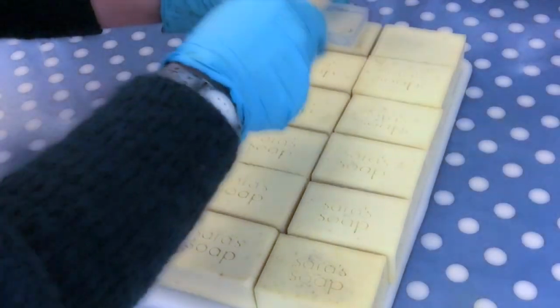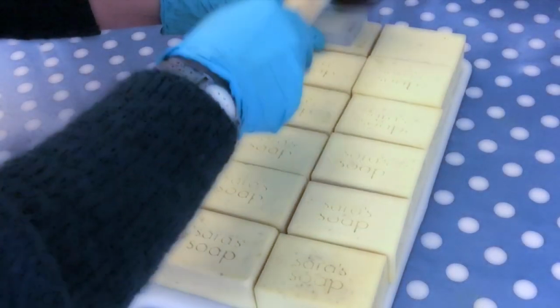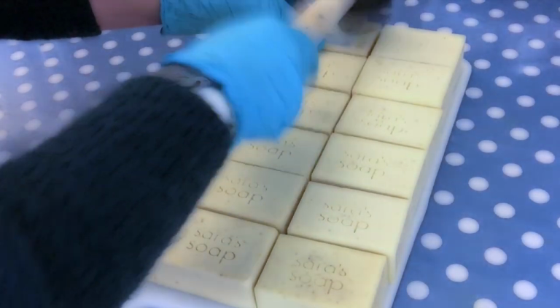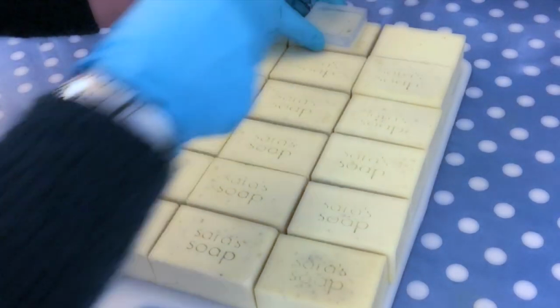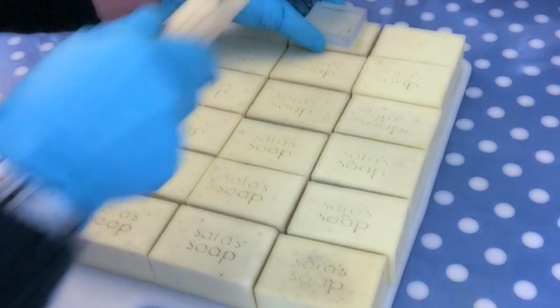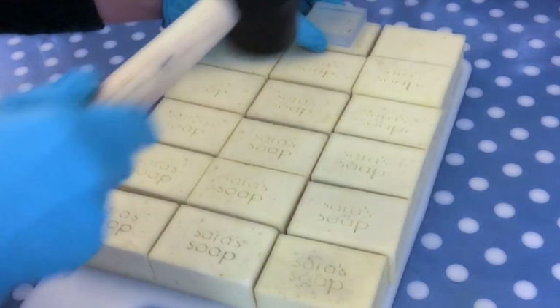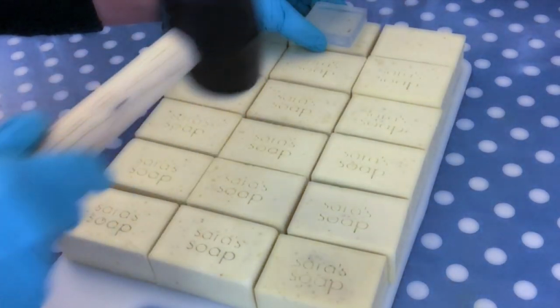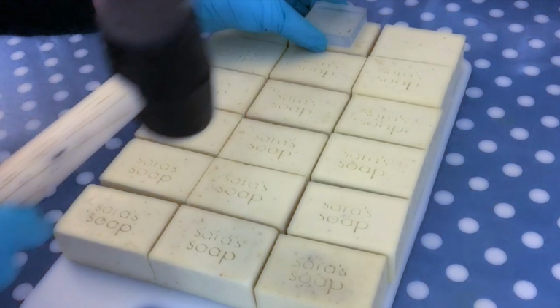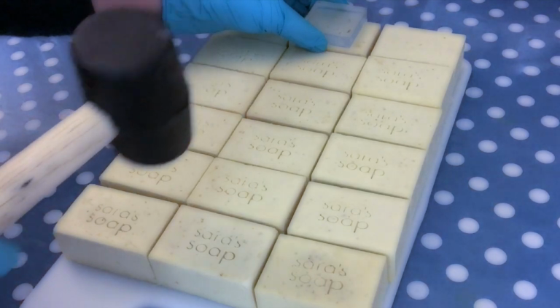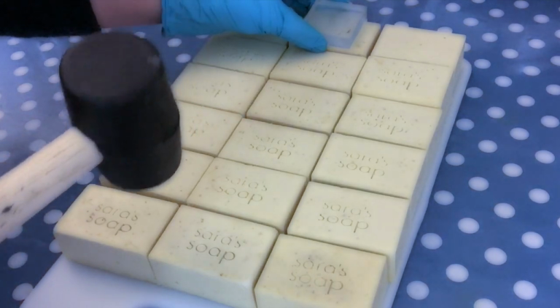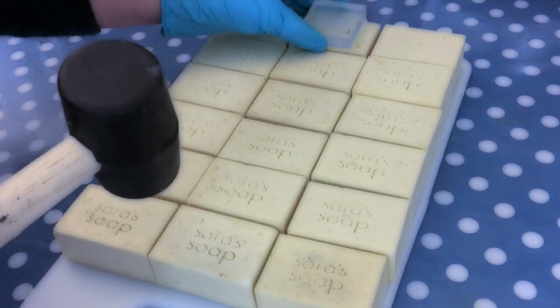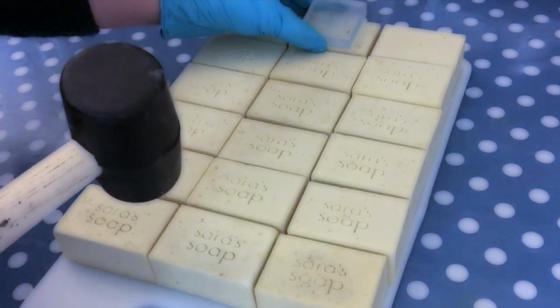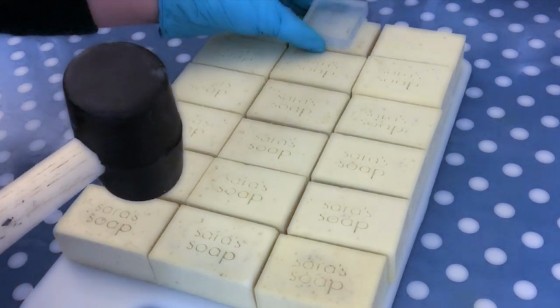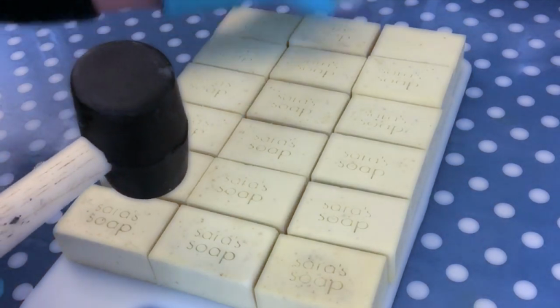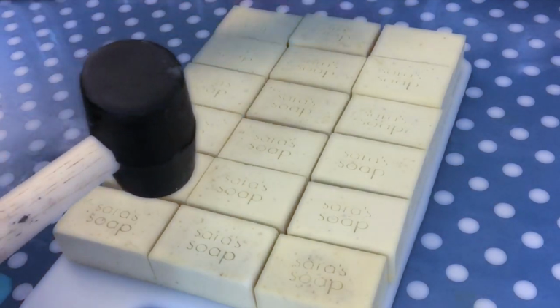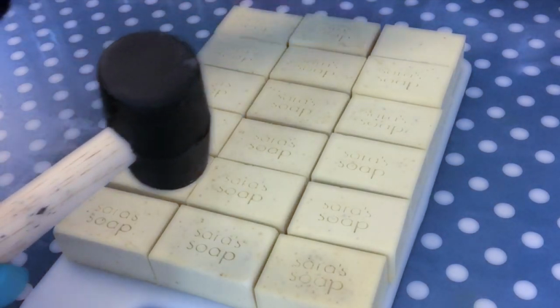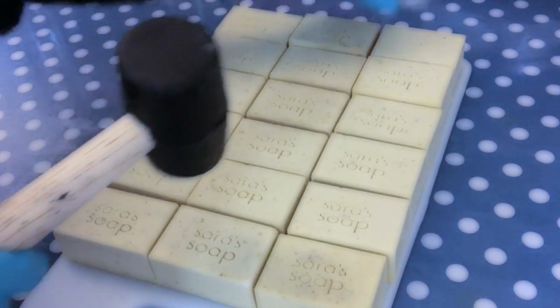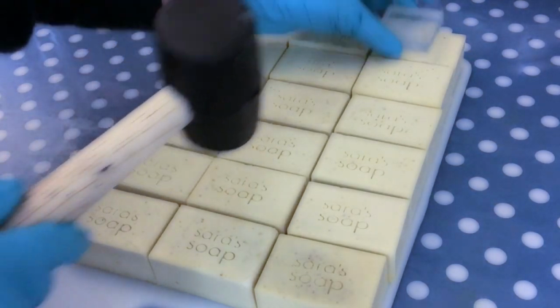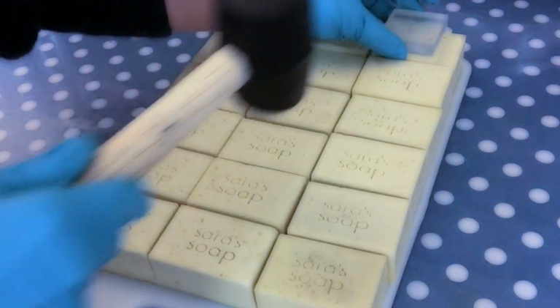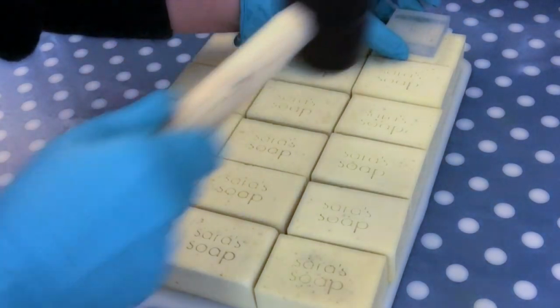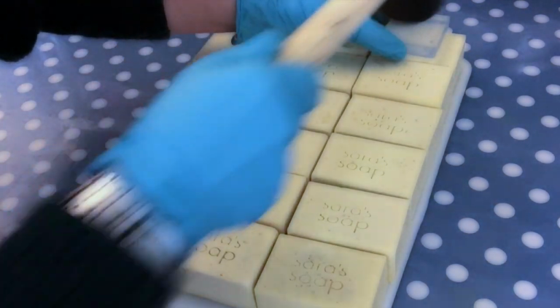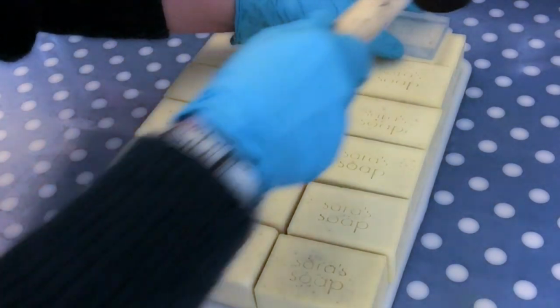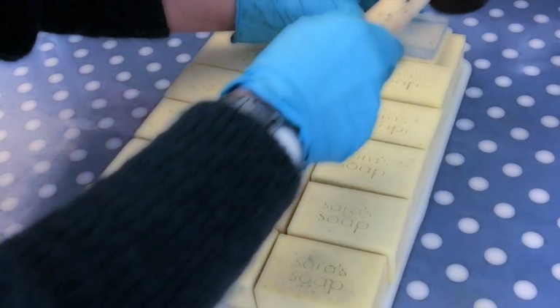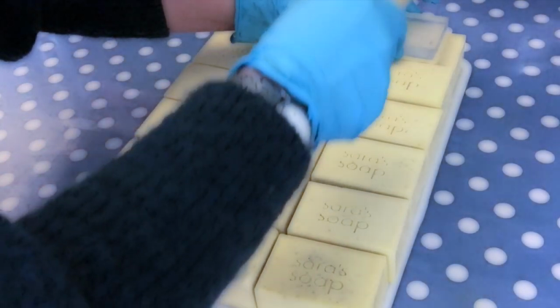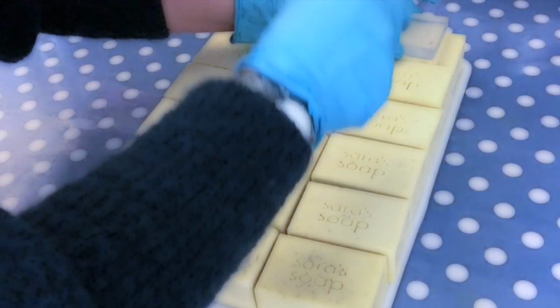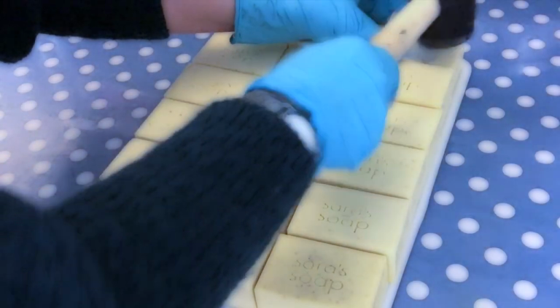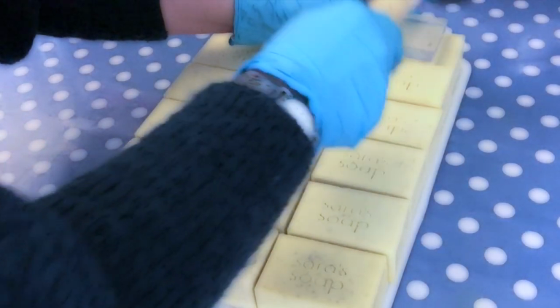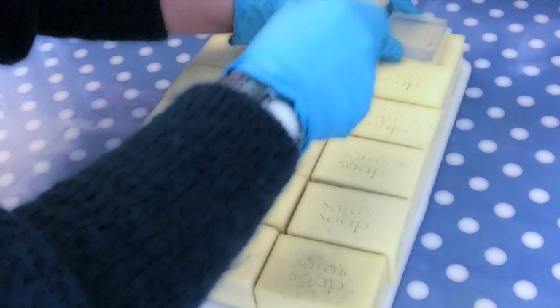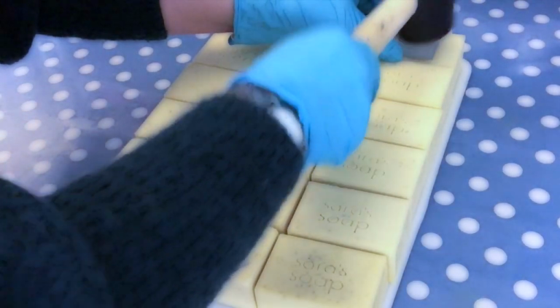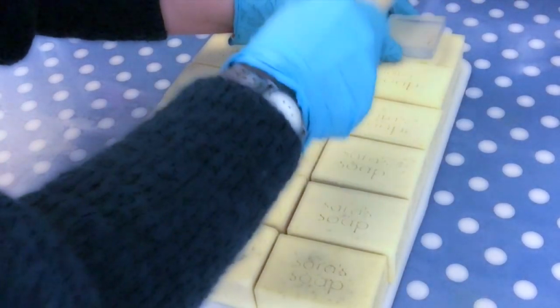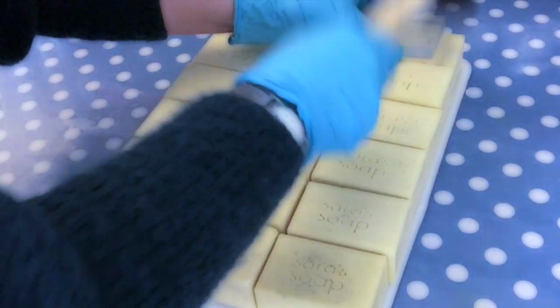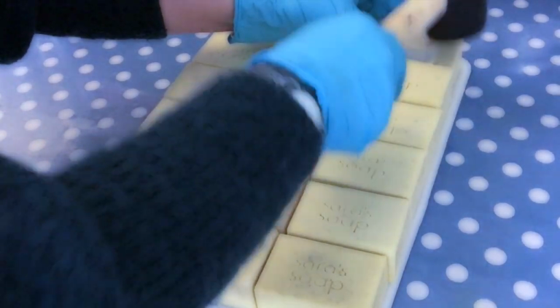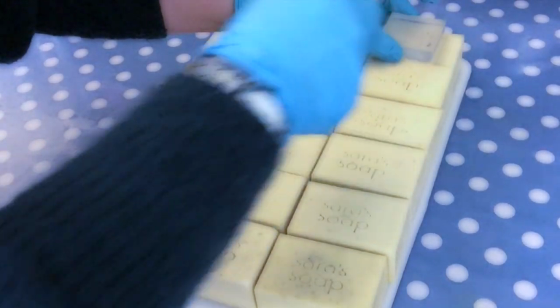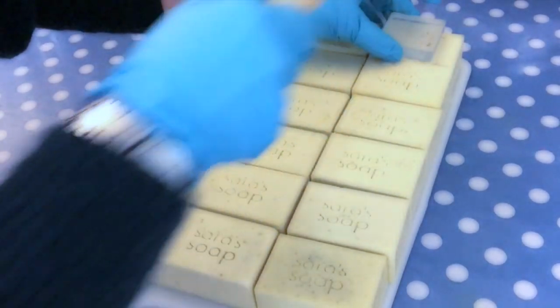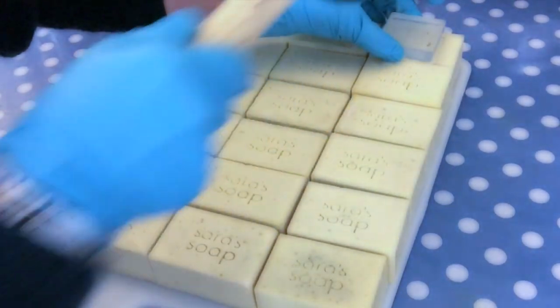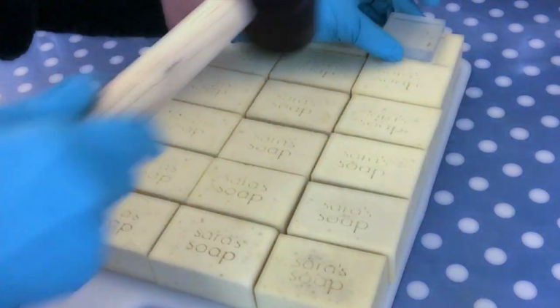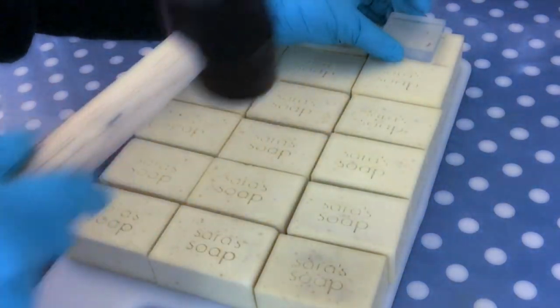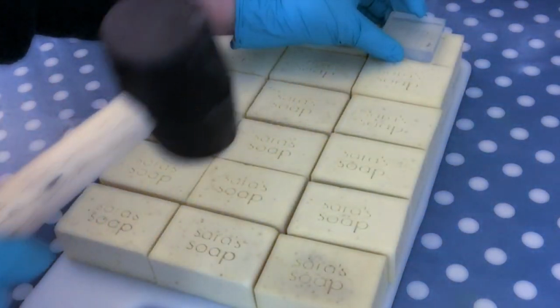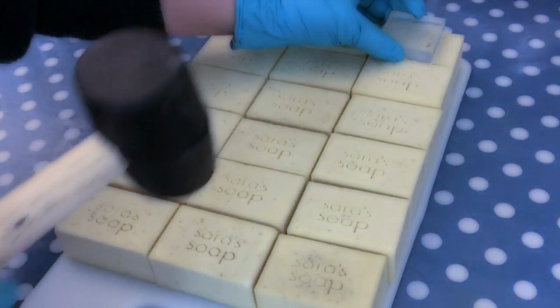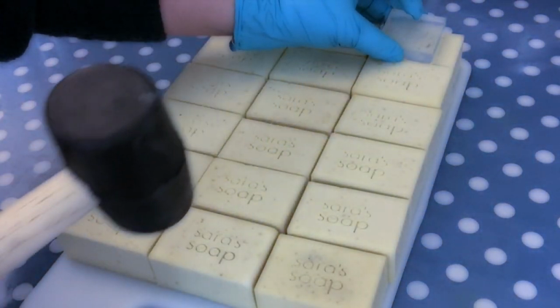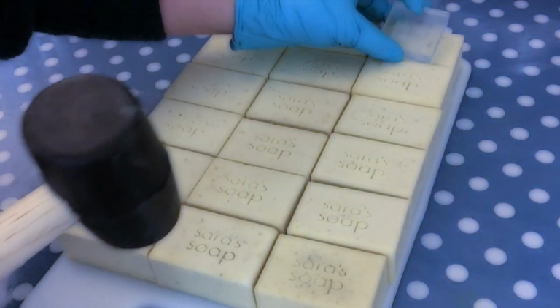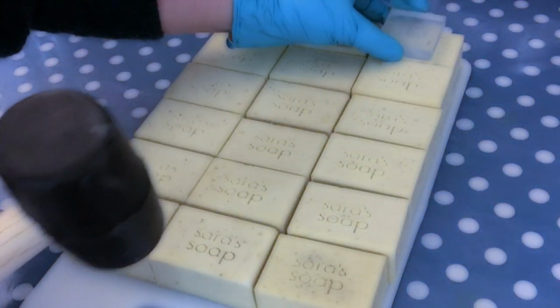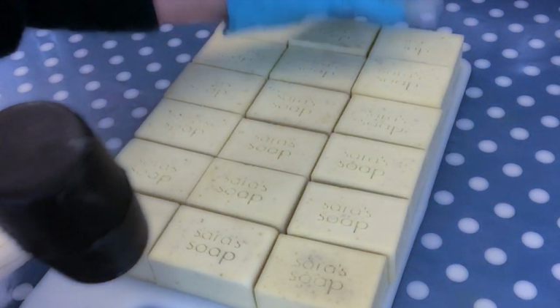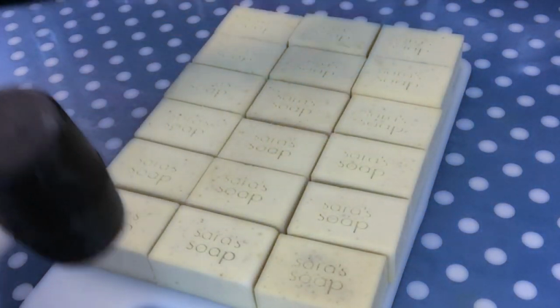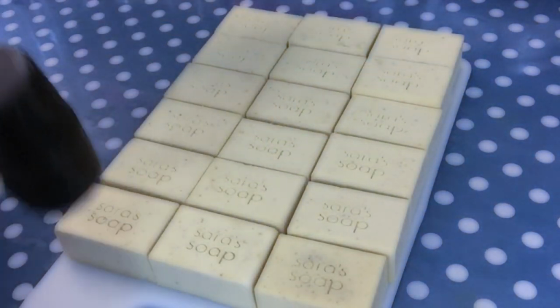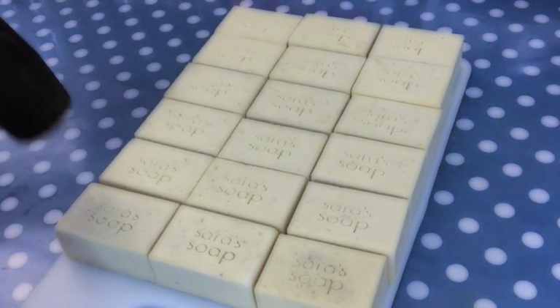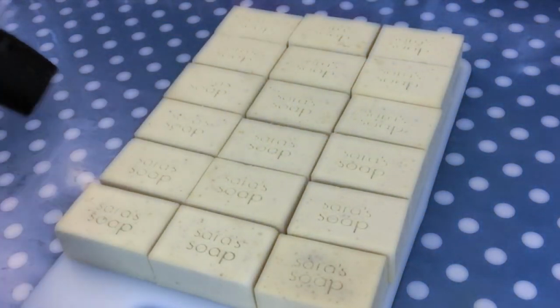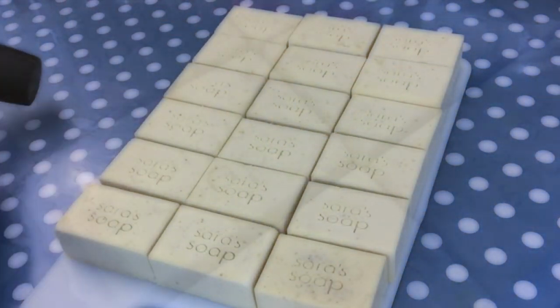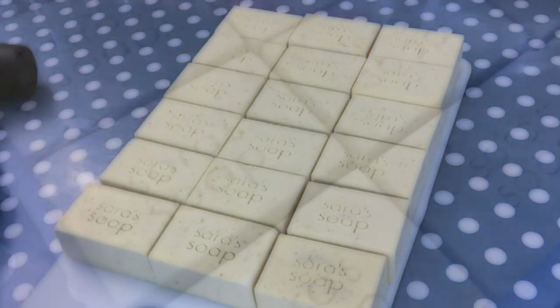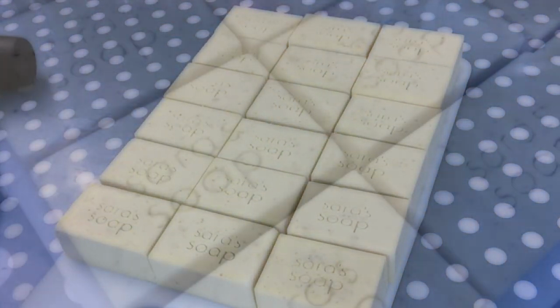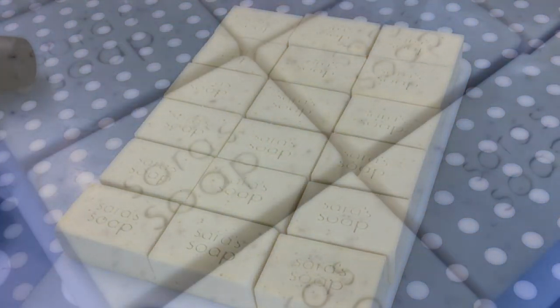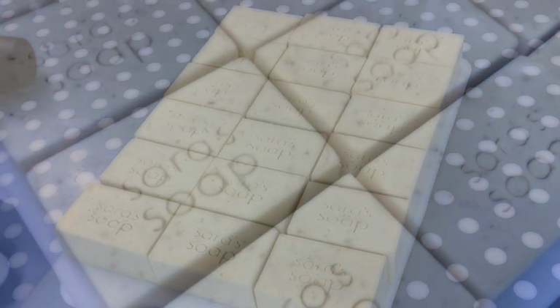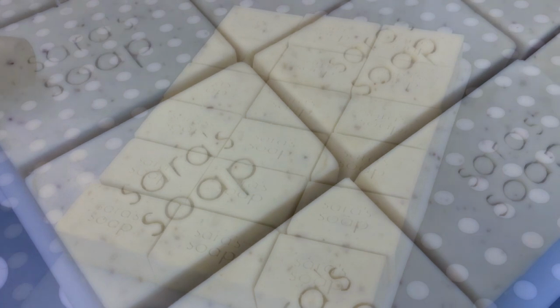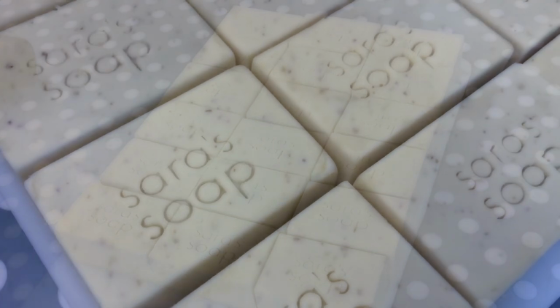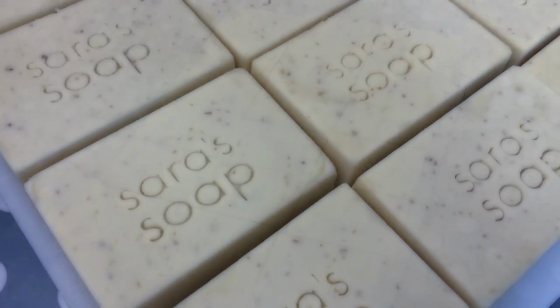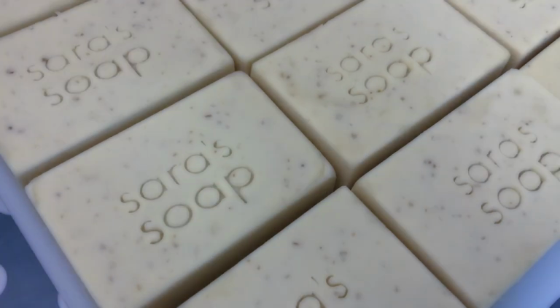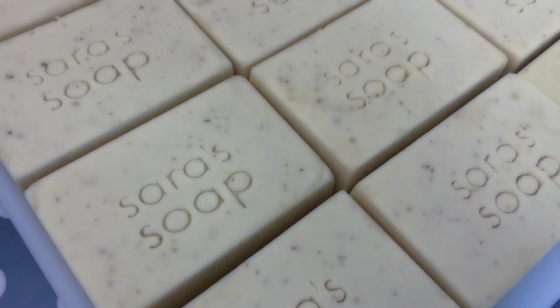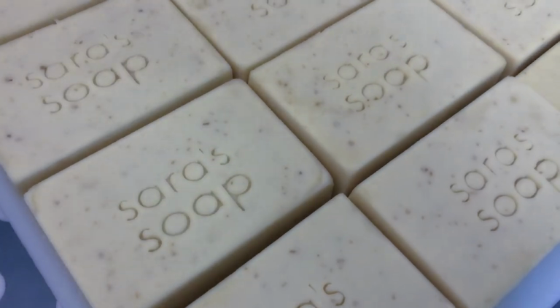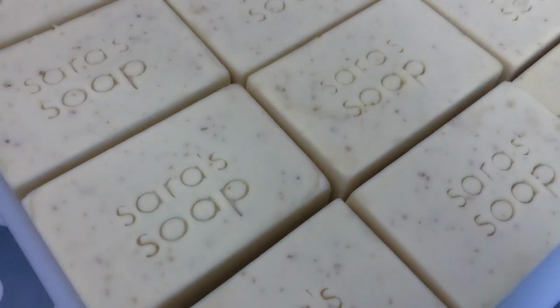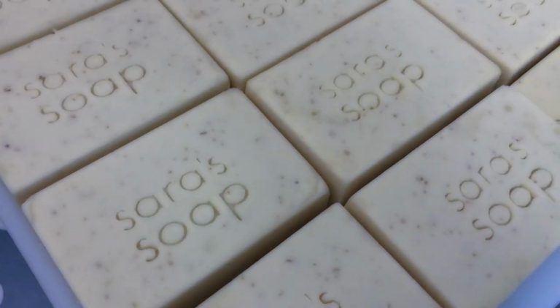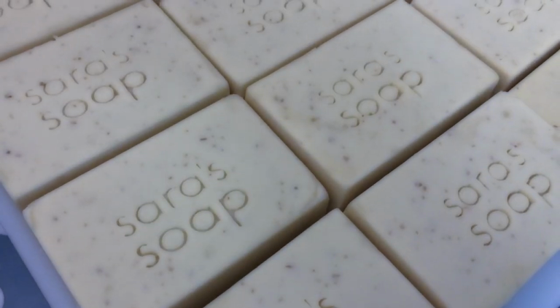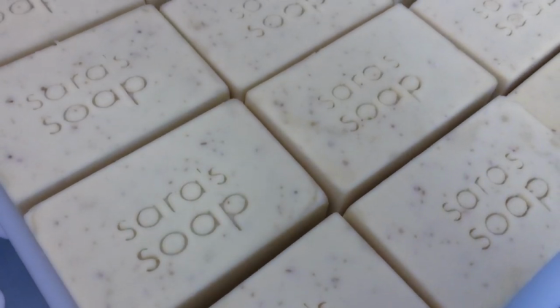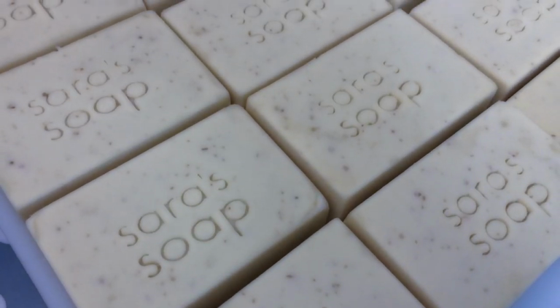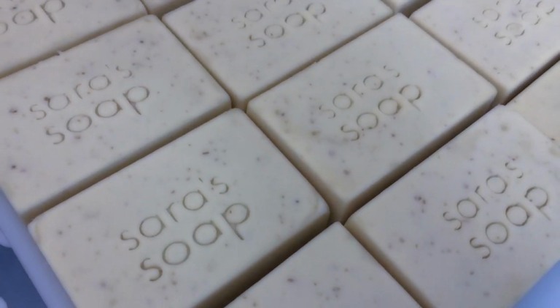If you are interested in a video specifically explaining how to stamp soap, I will leave a link in the top right hand corner for you to check out.